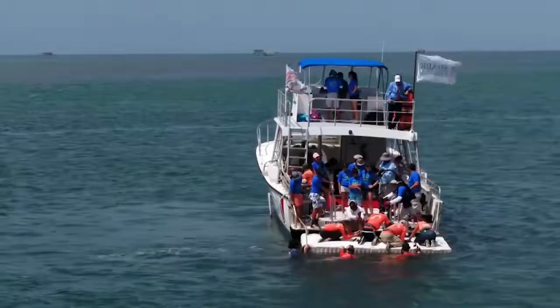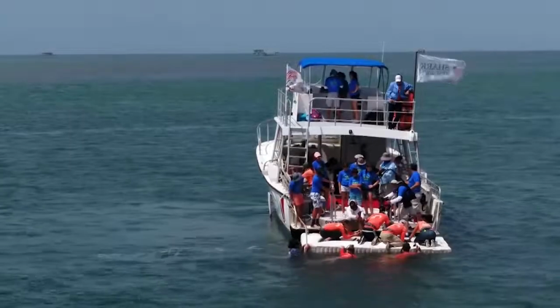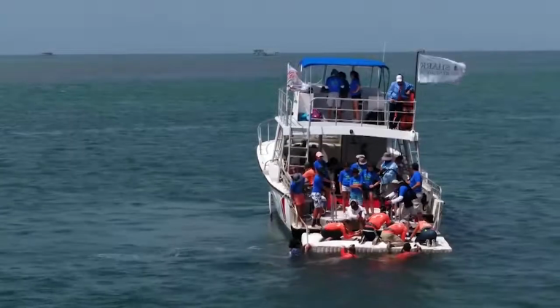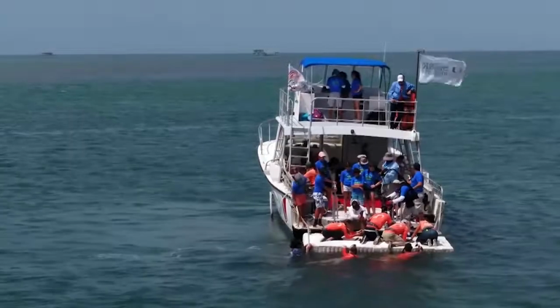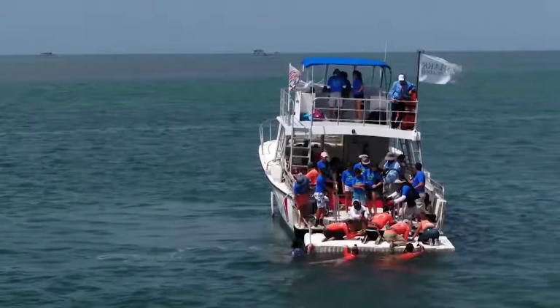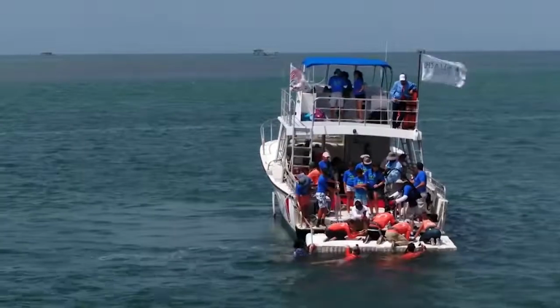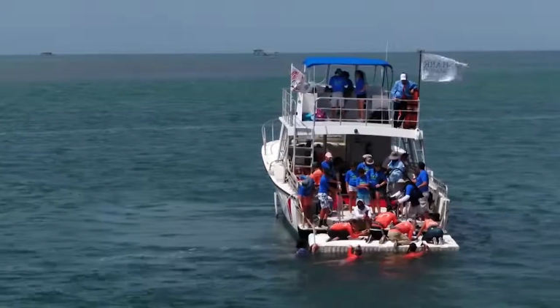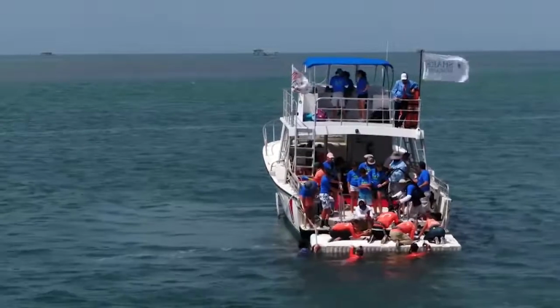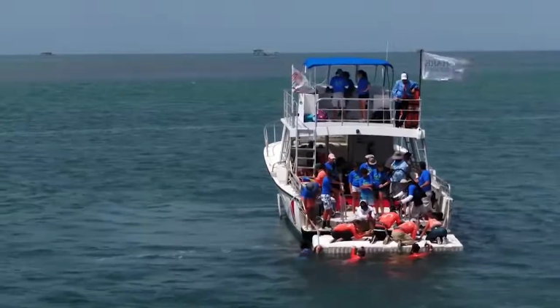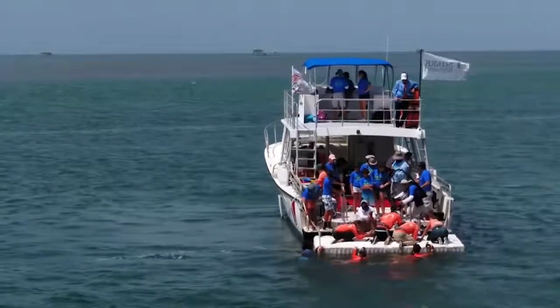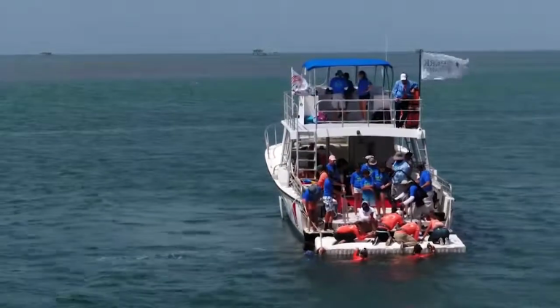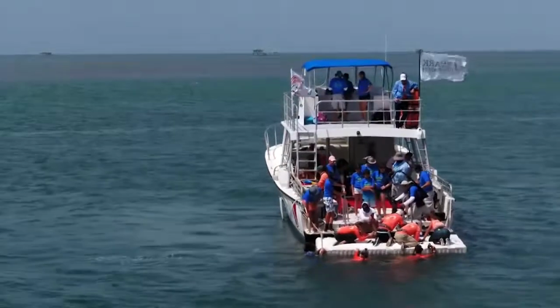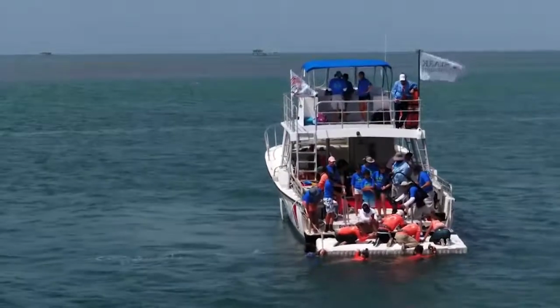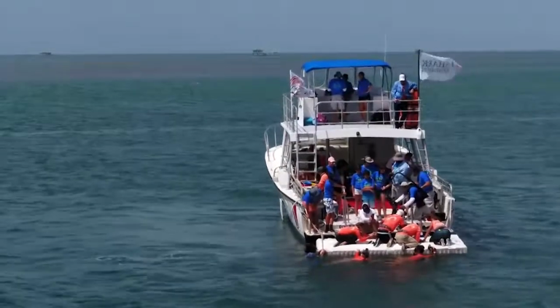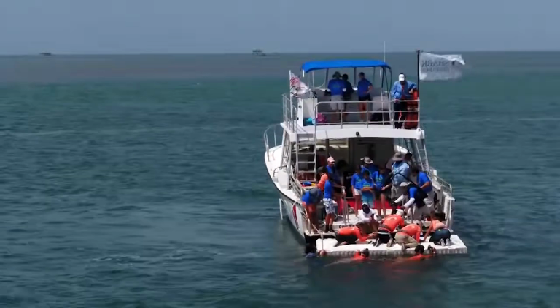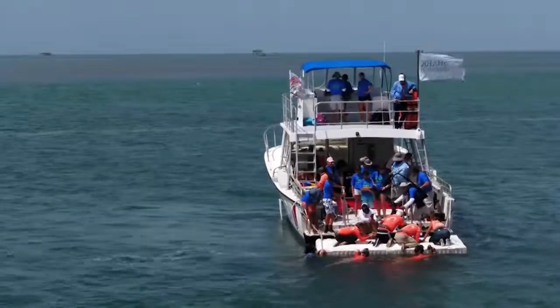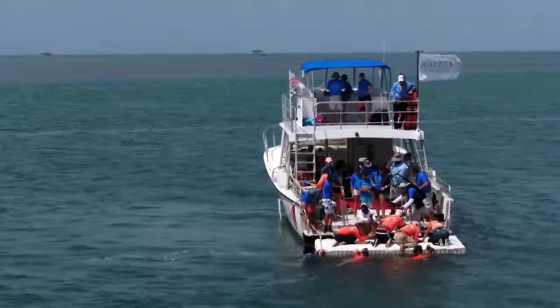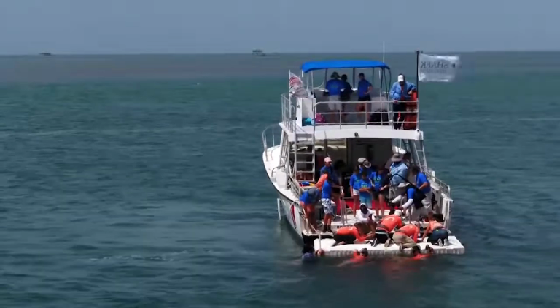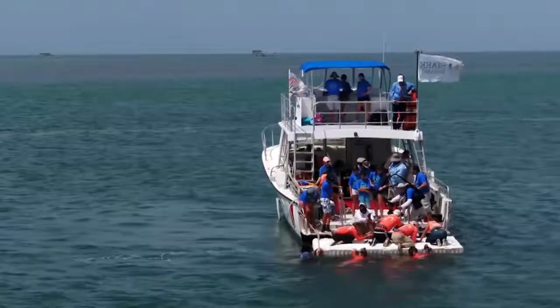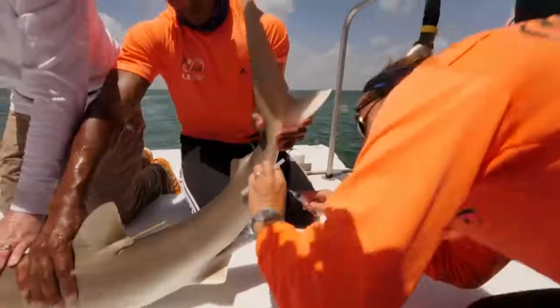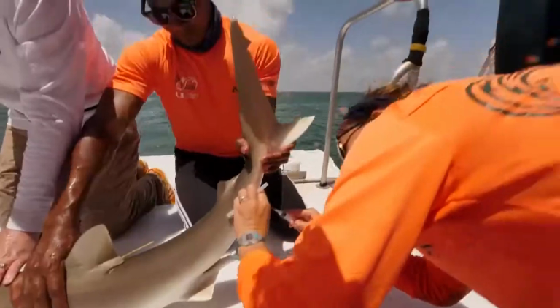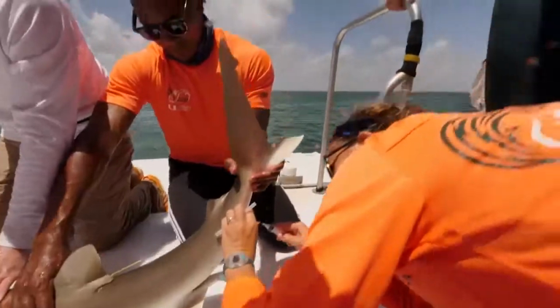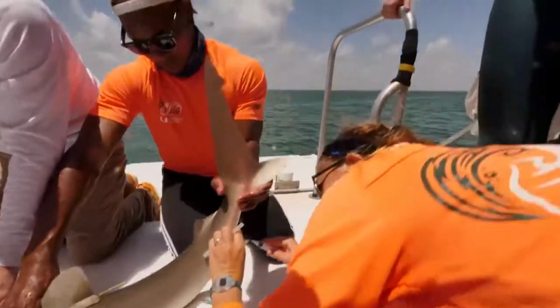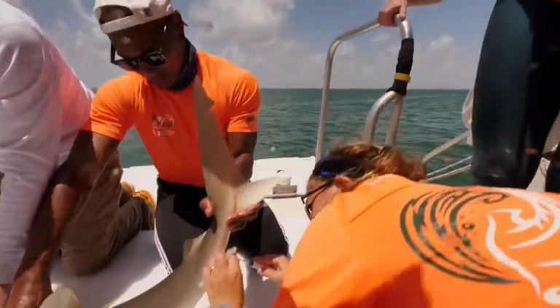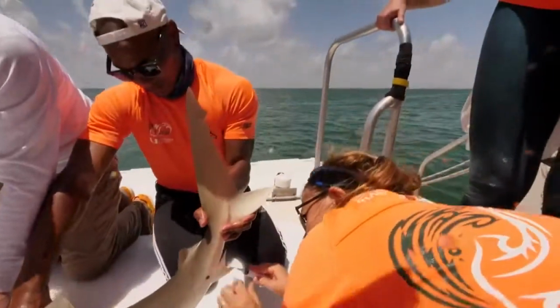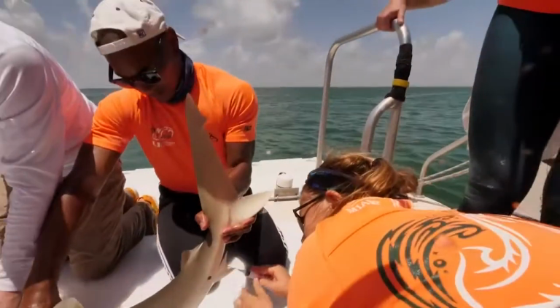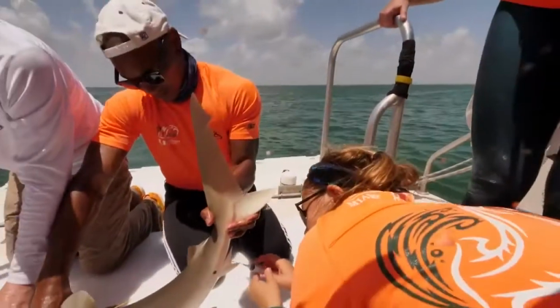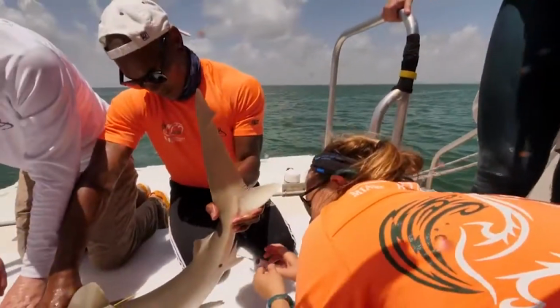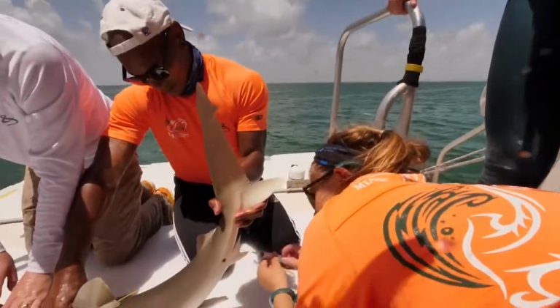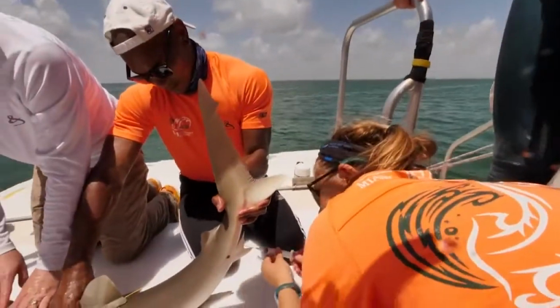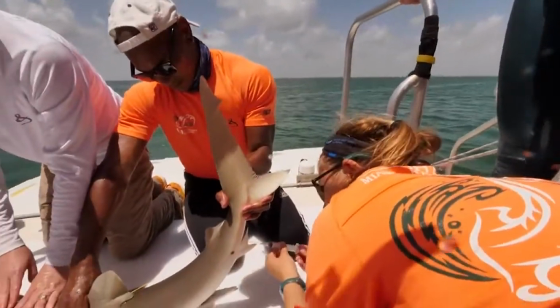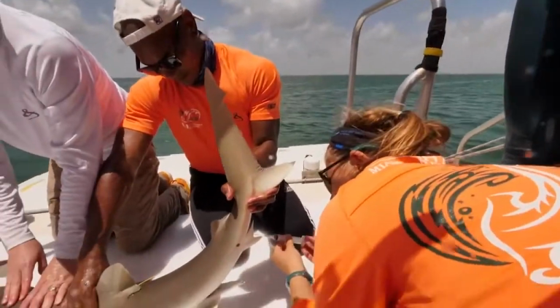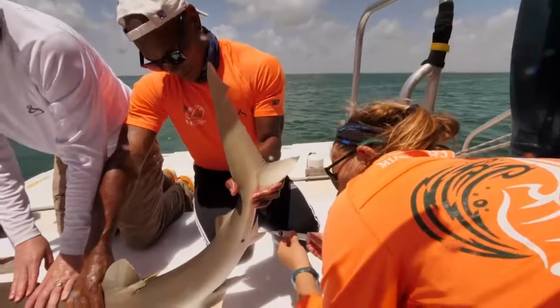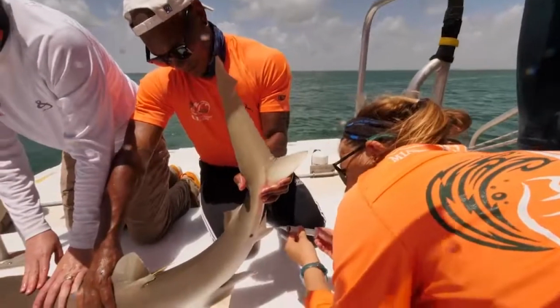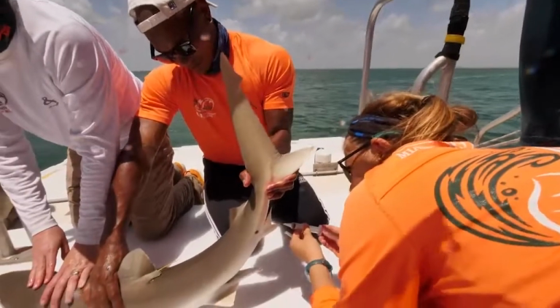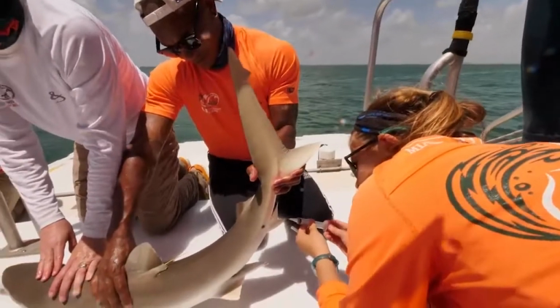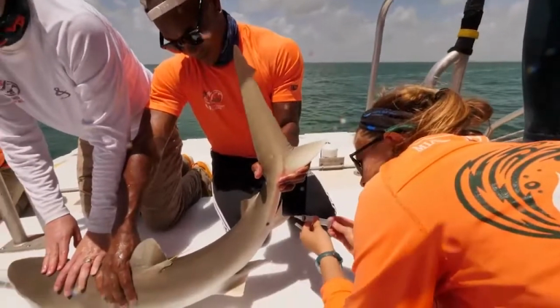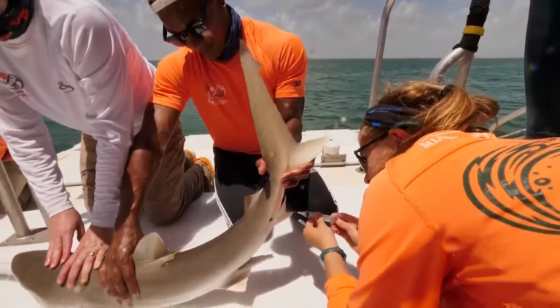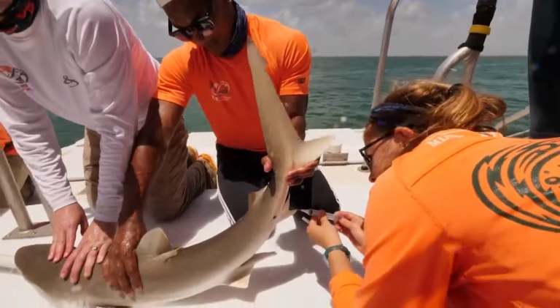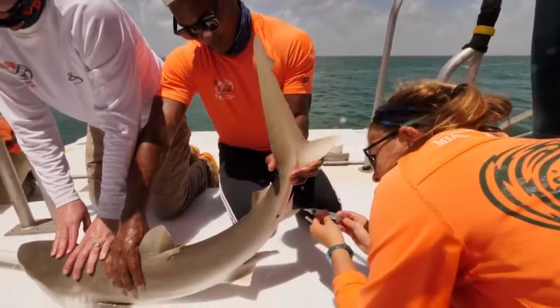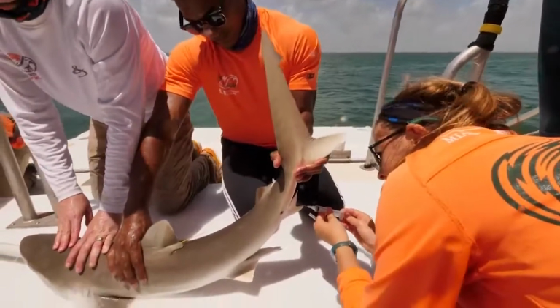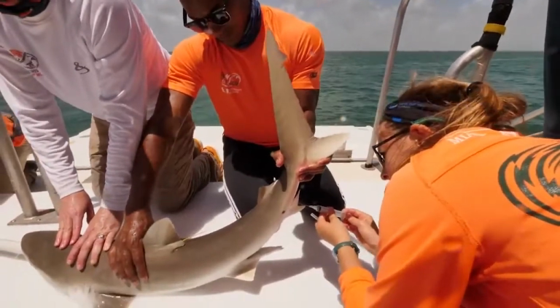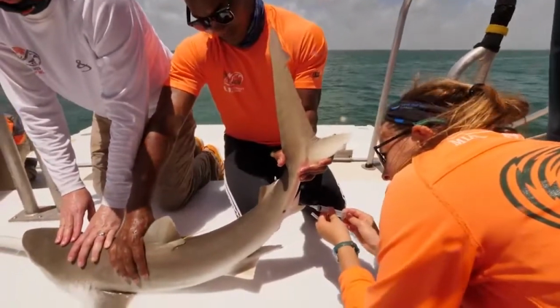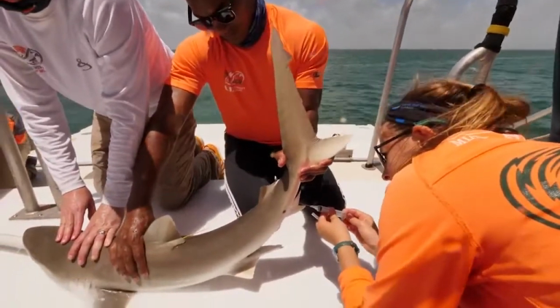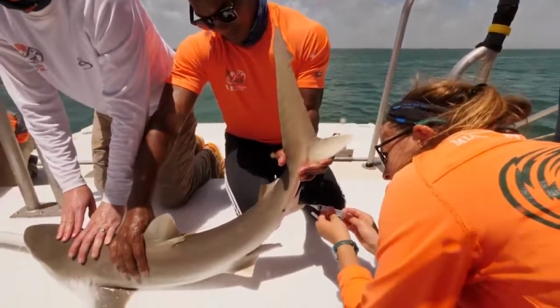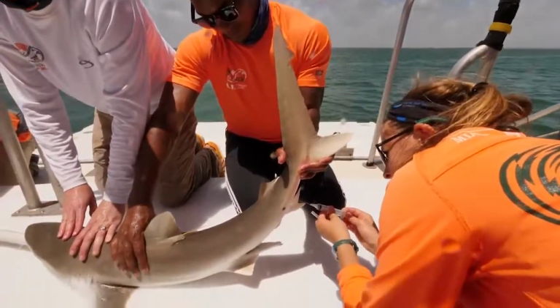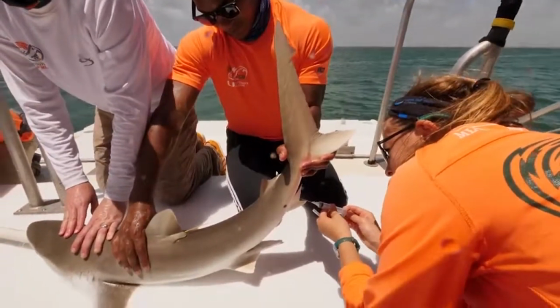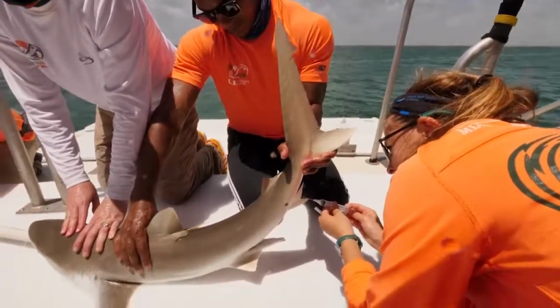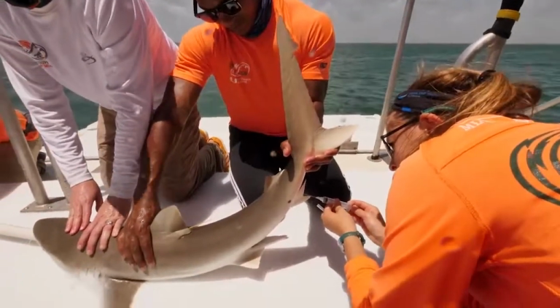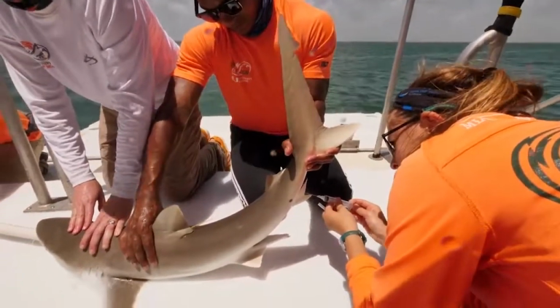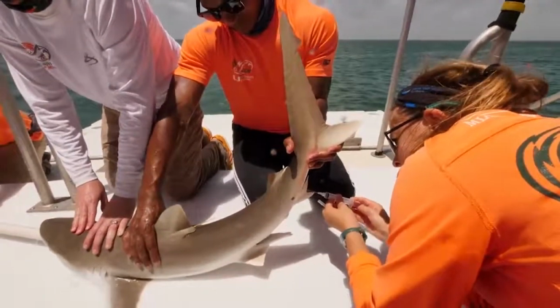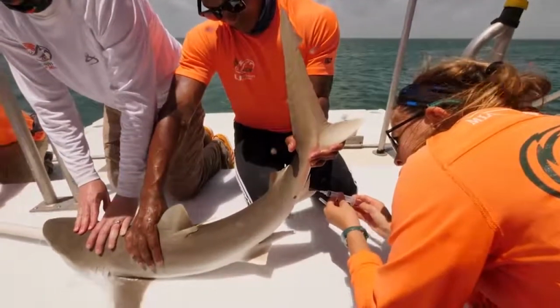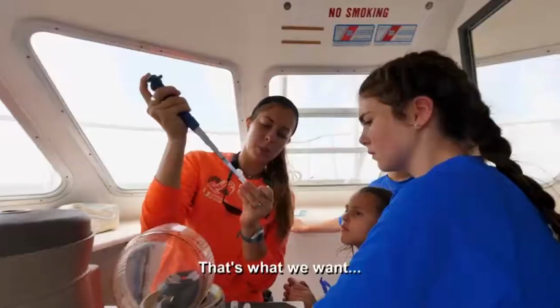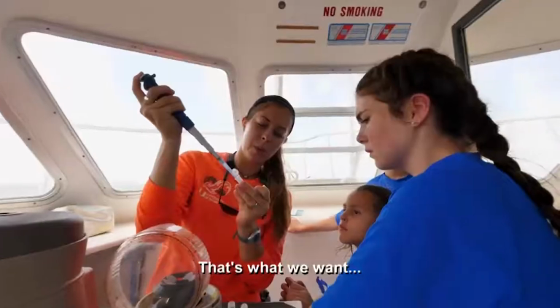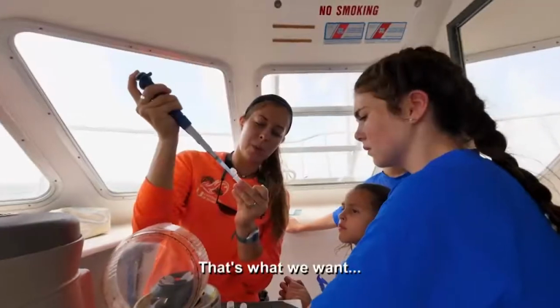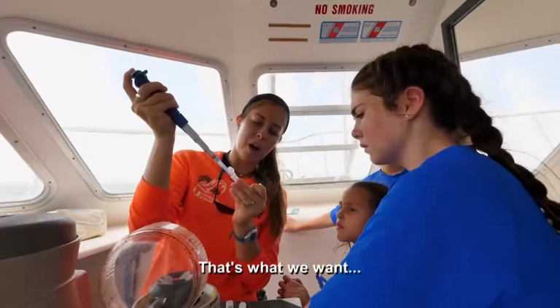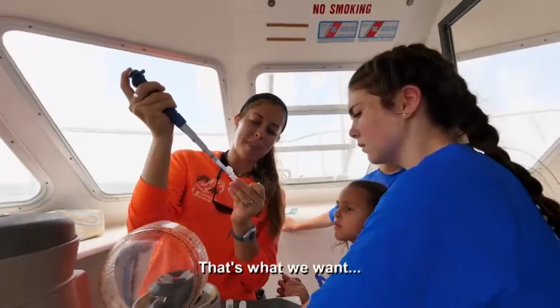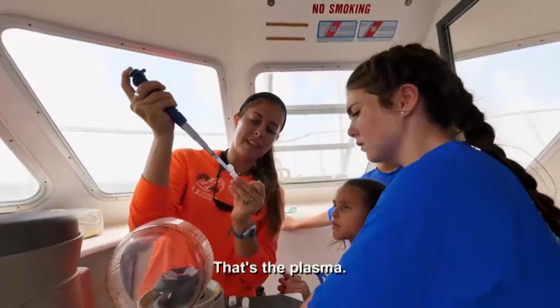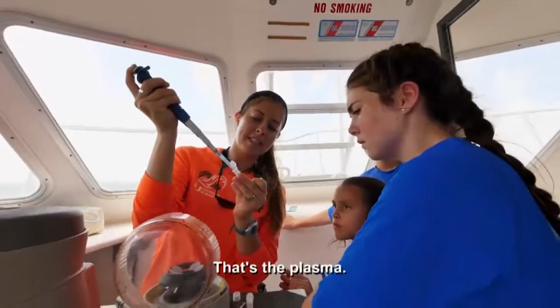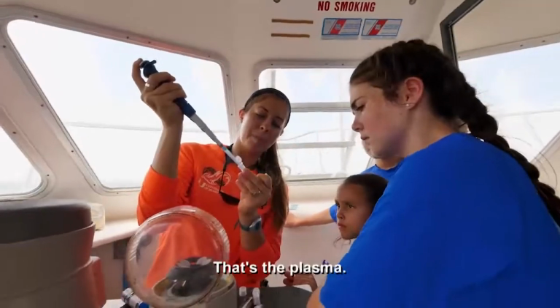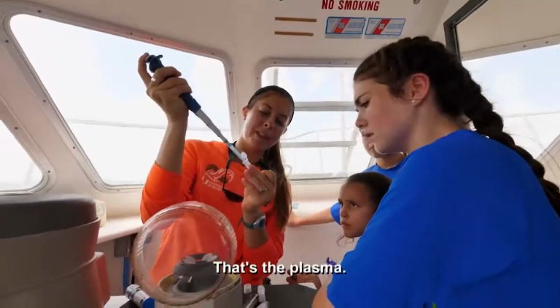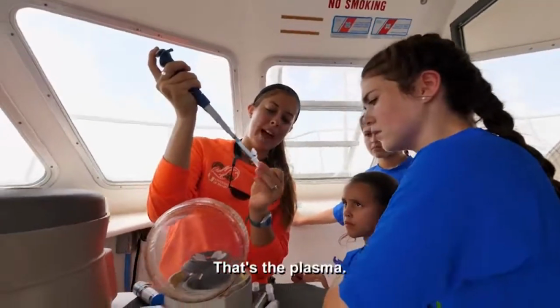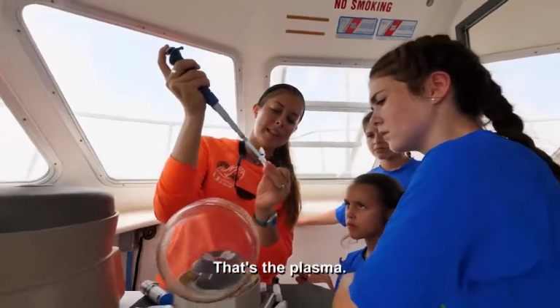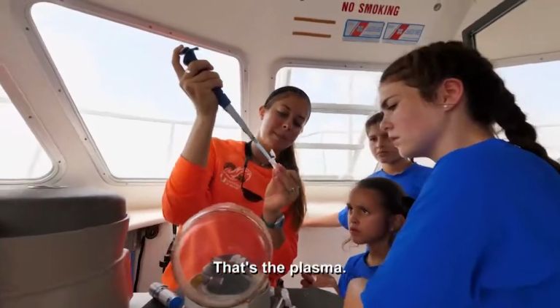Now Brandon's going to get some blood here. We draw blood from the shark and analyze it on the boat. That's the plasma — that's what we want.